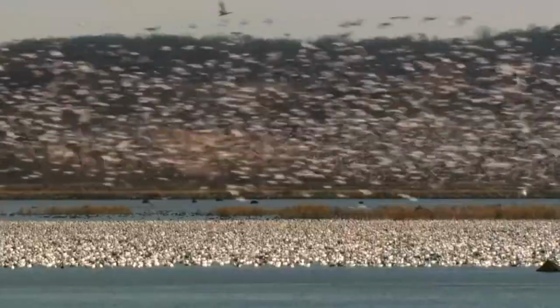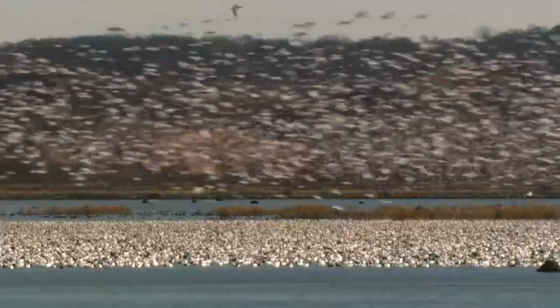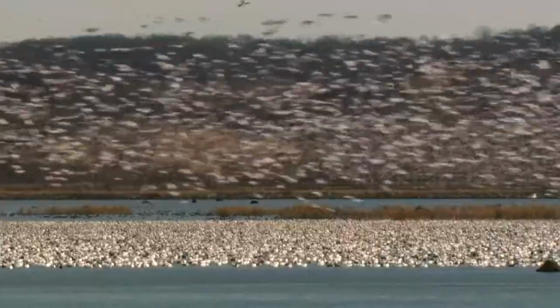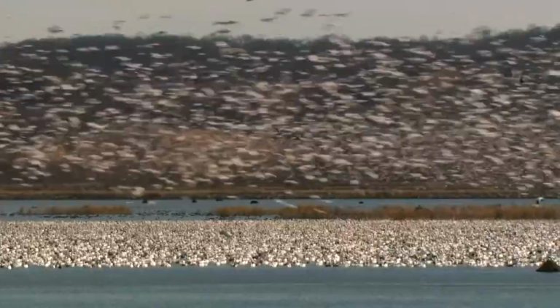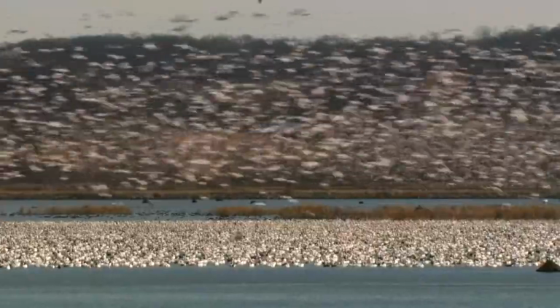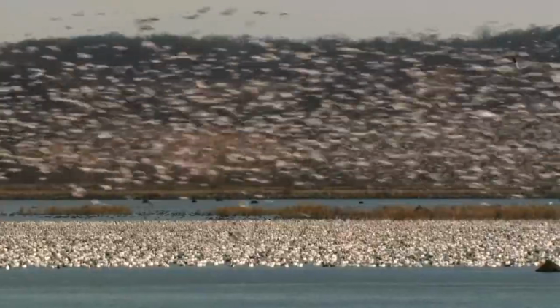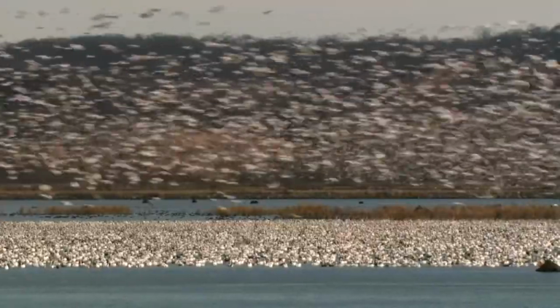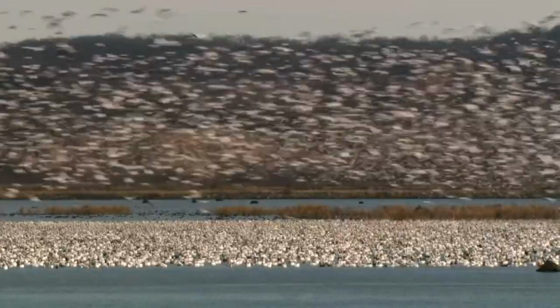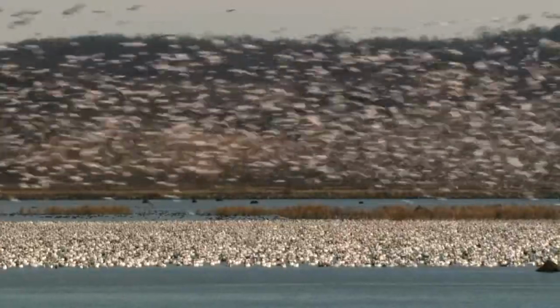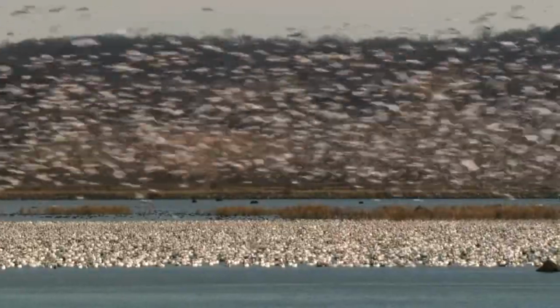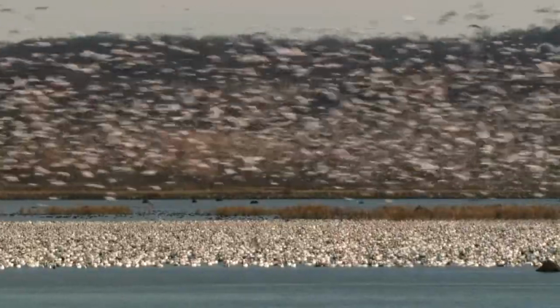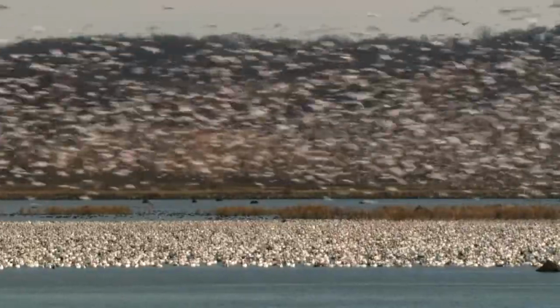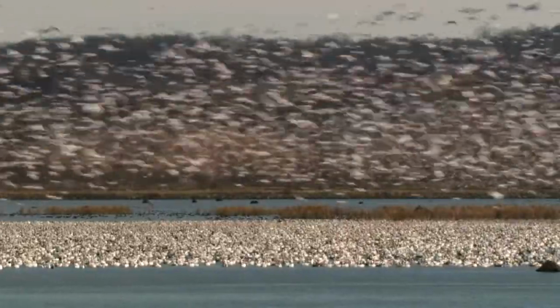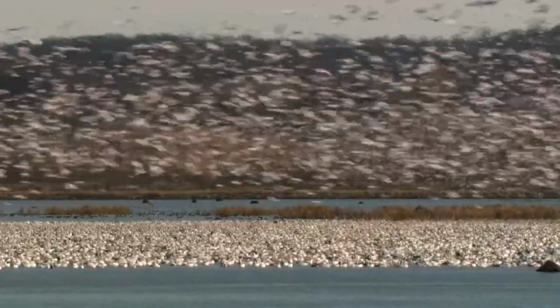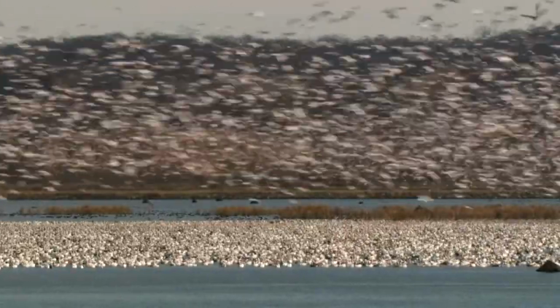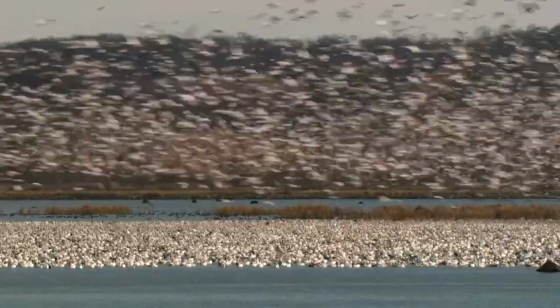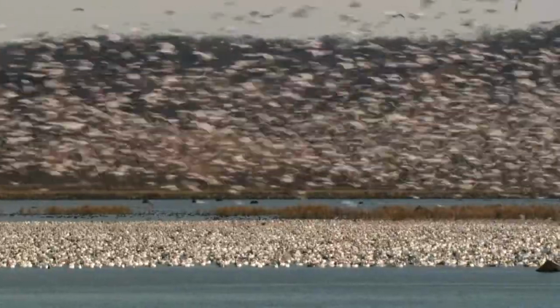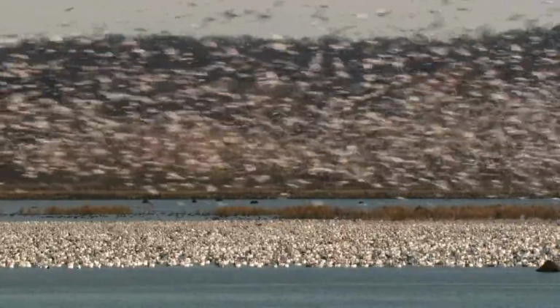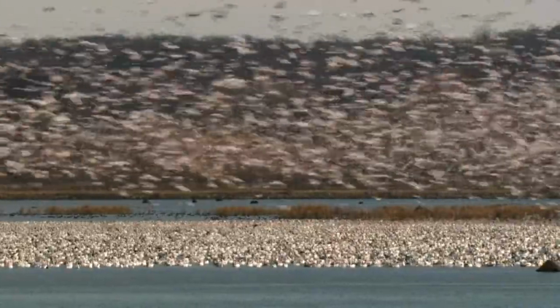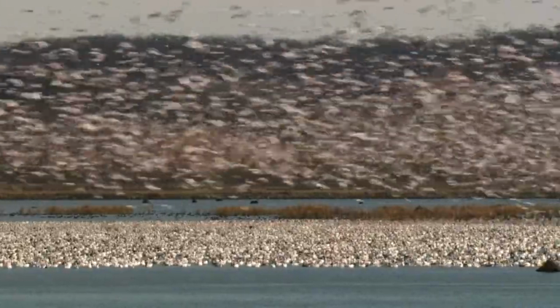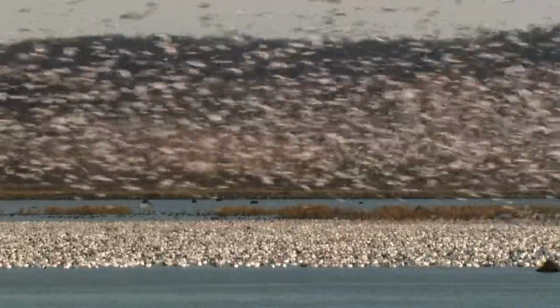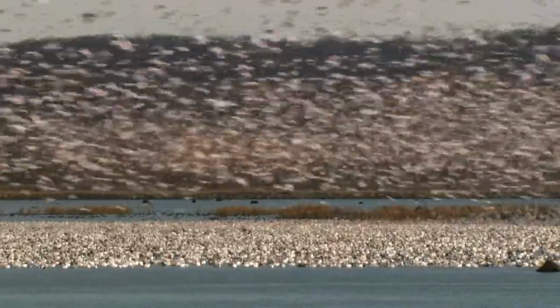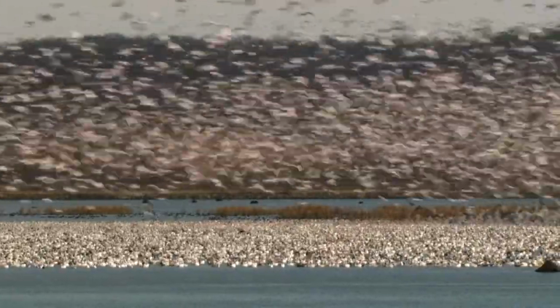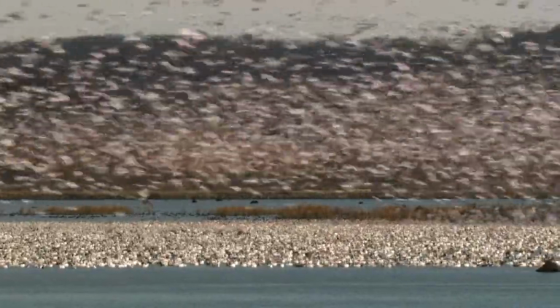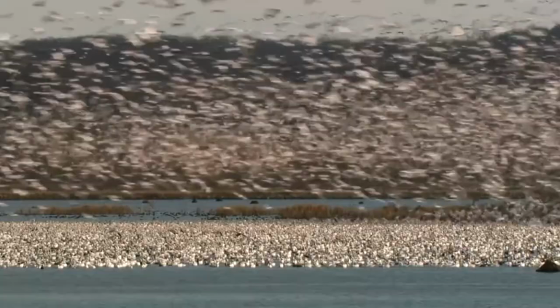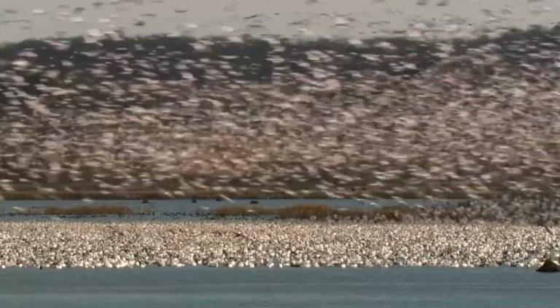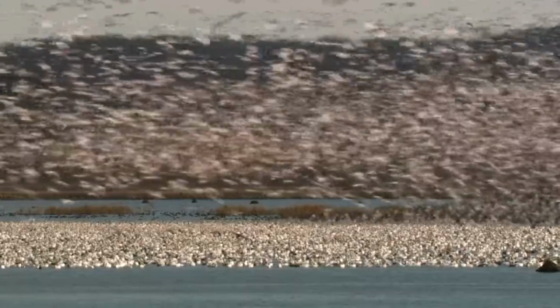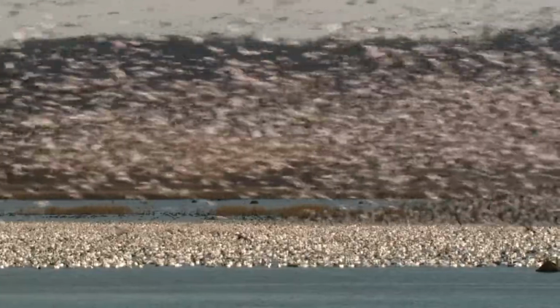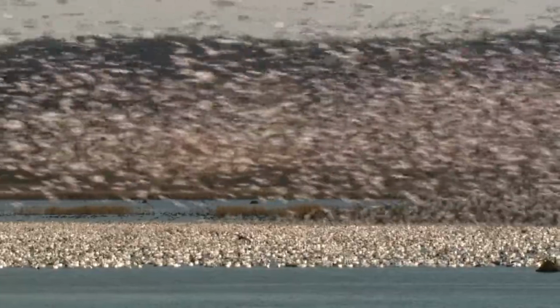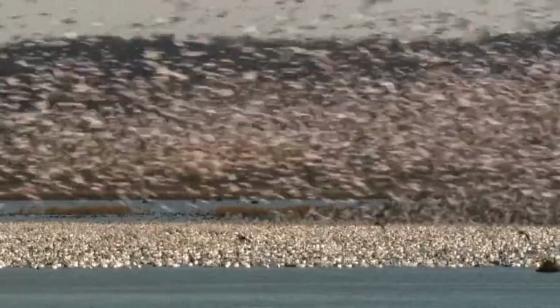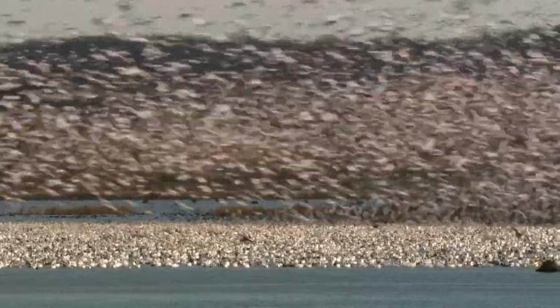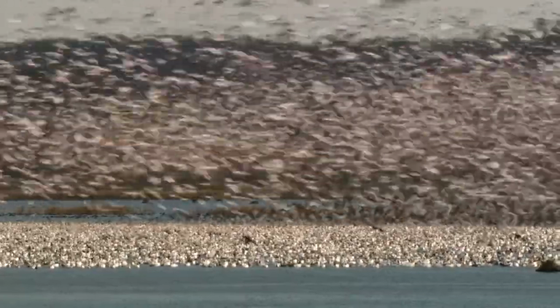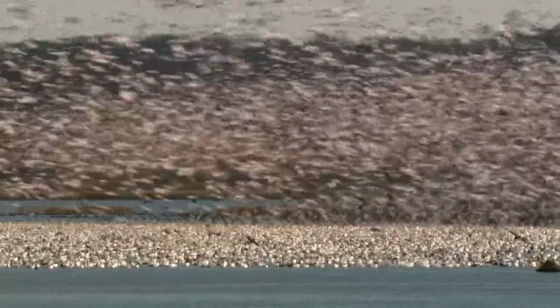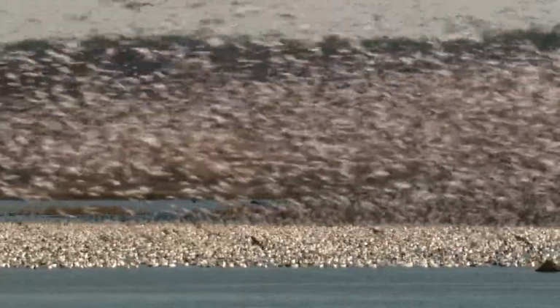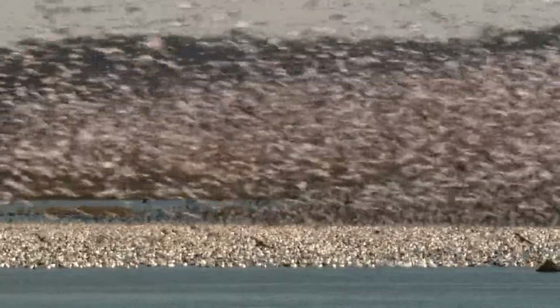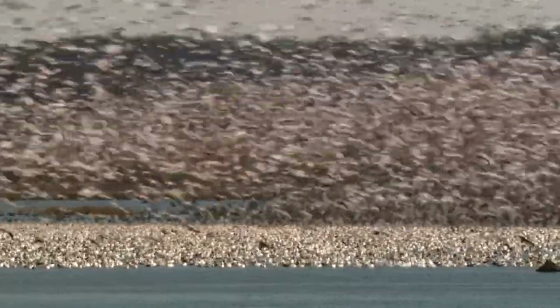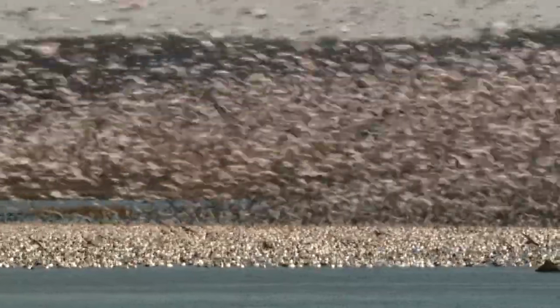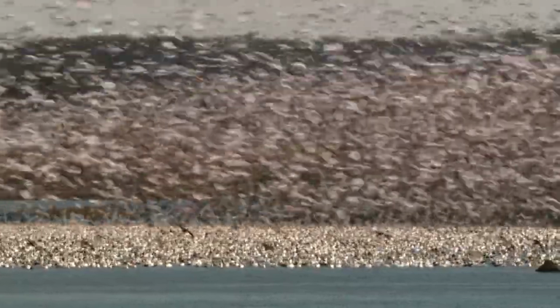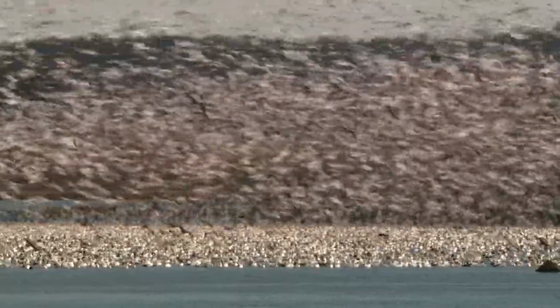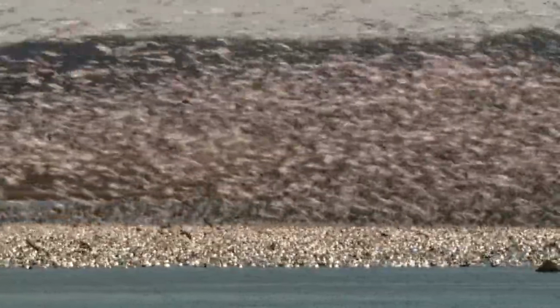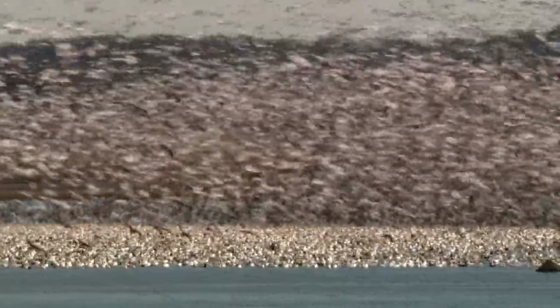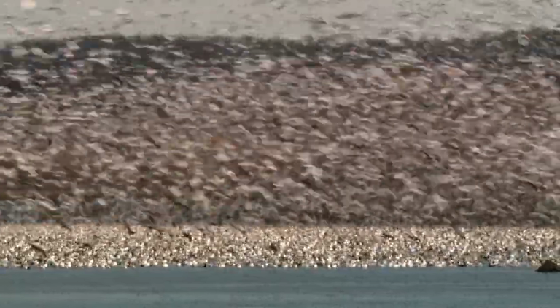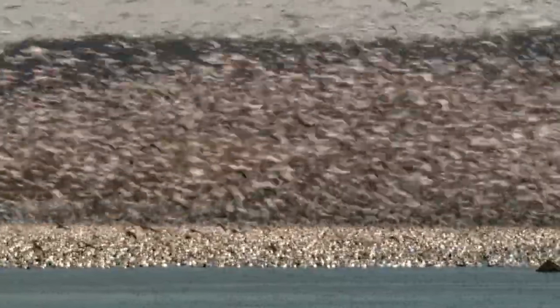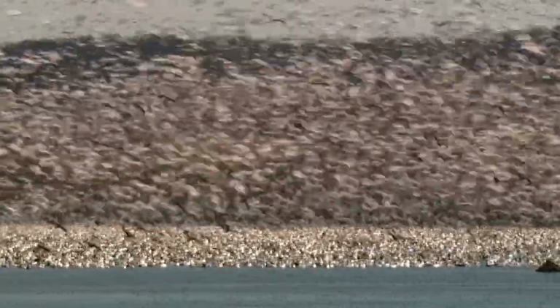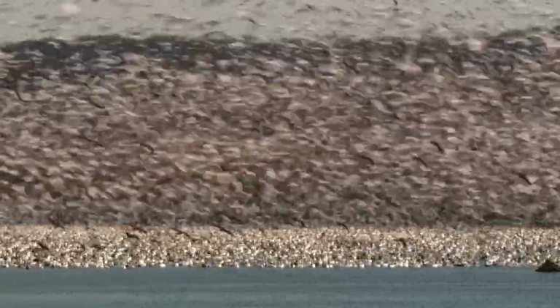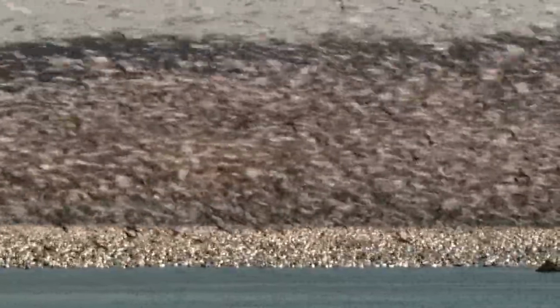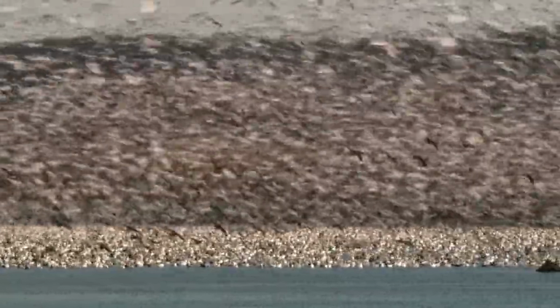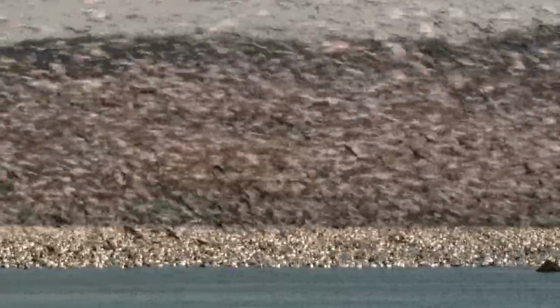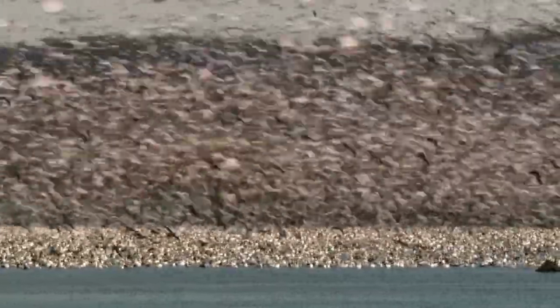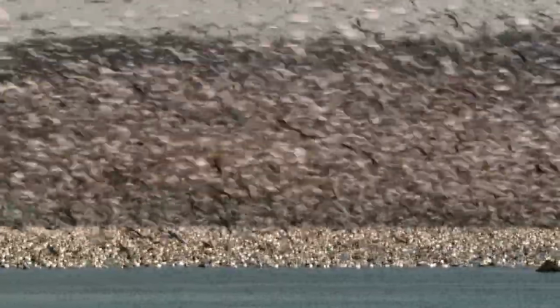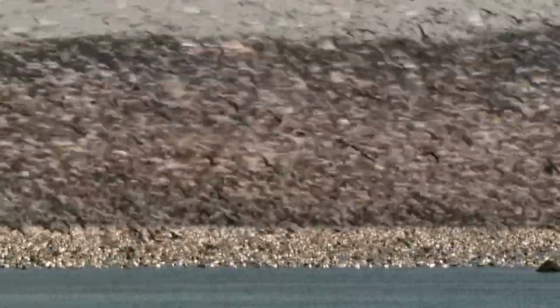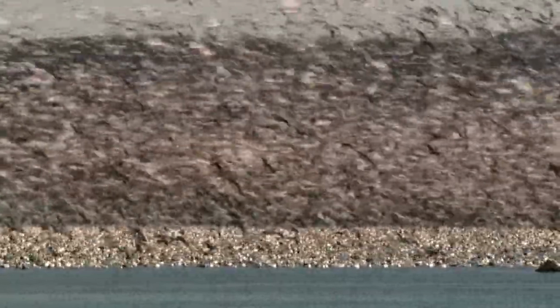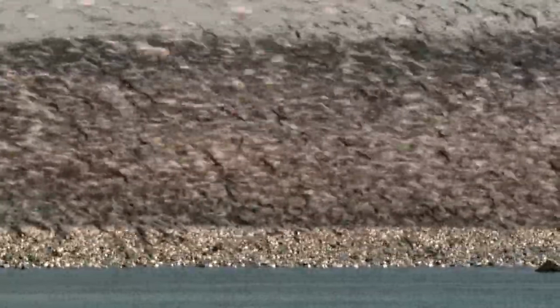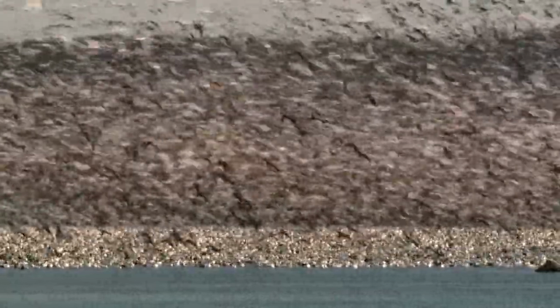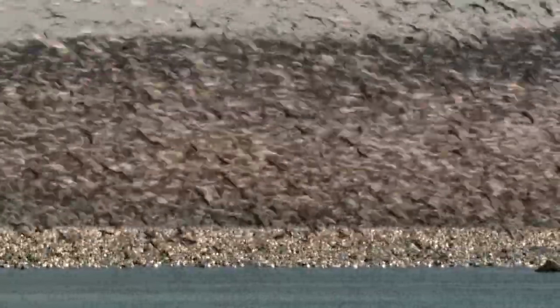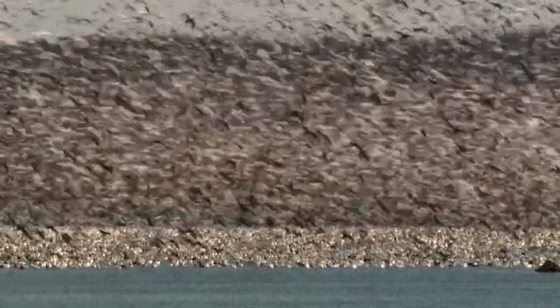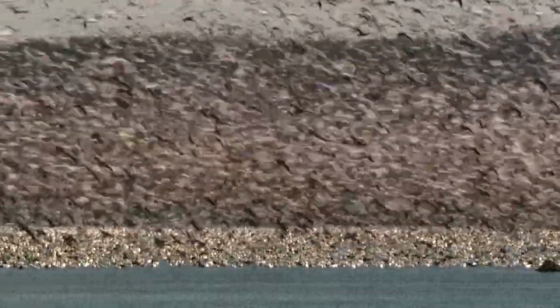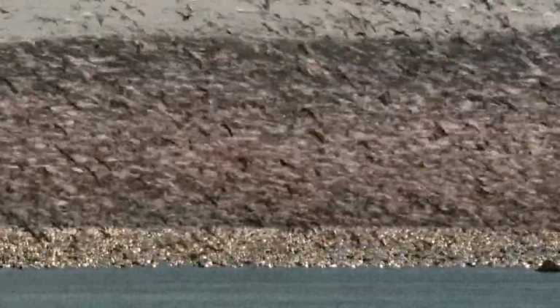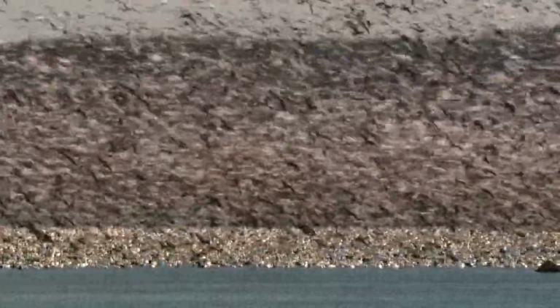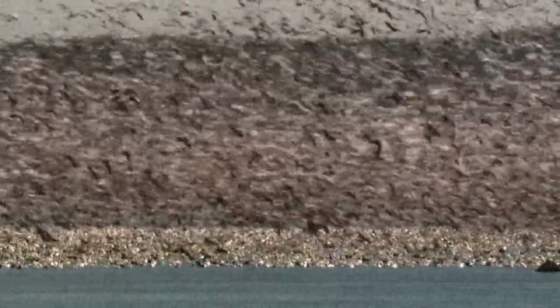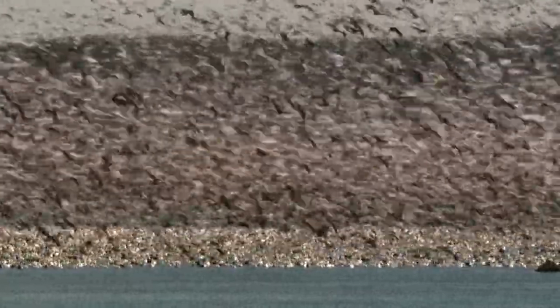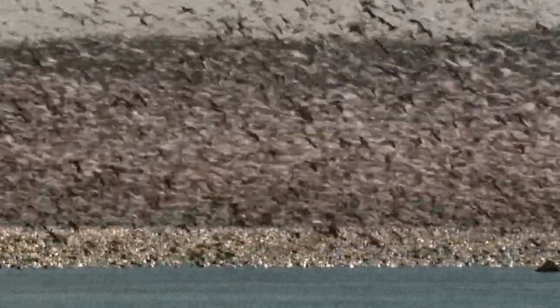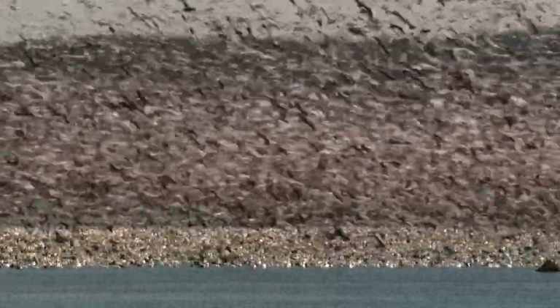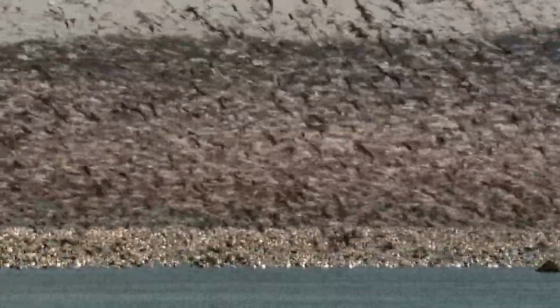Also, depending on time of year — fall, winter, spring, summer — you will find different species of birds due to migration and food abundance.